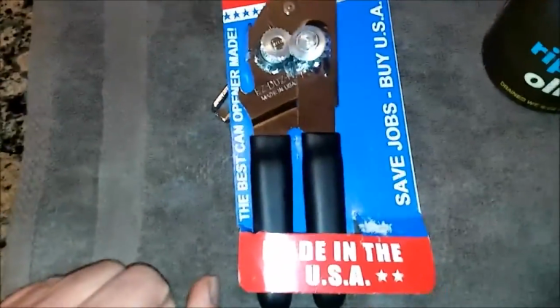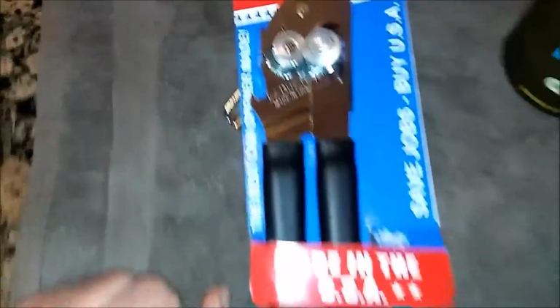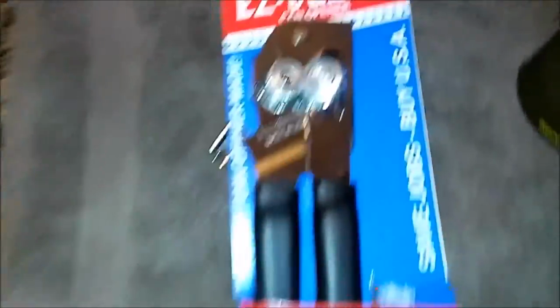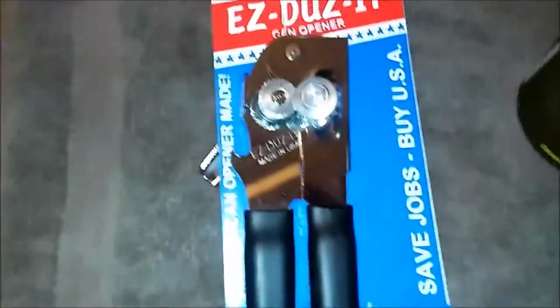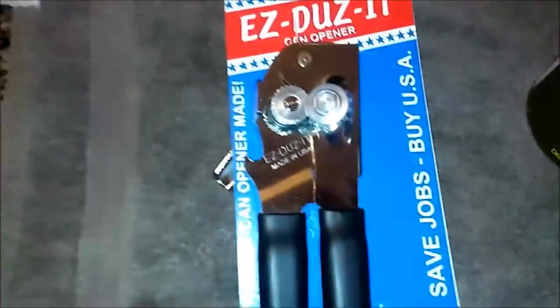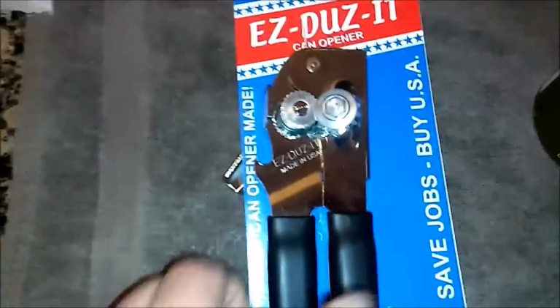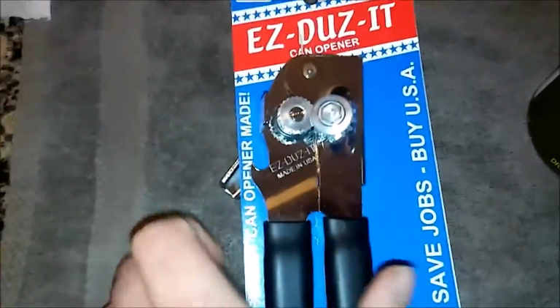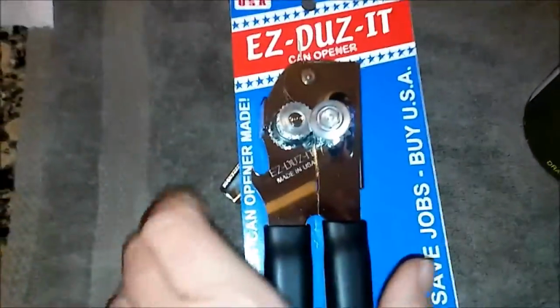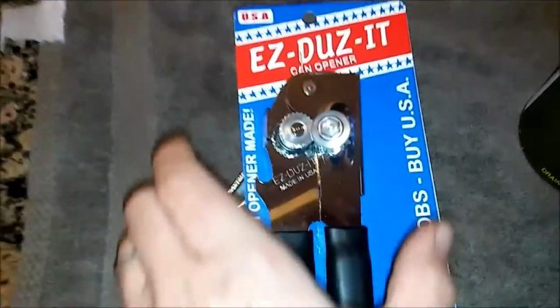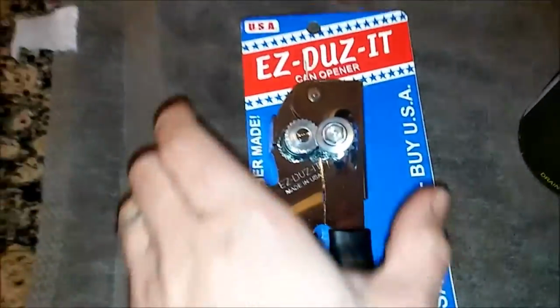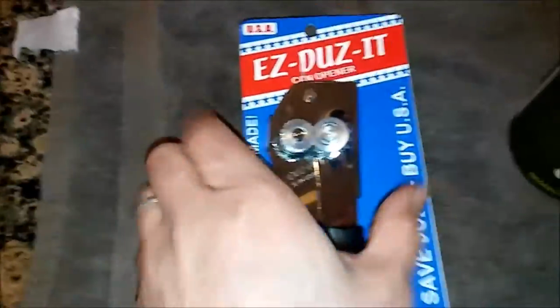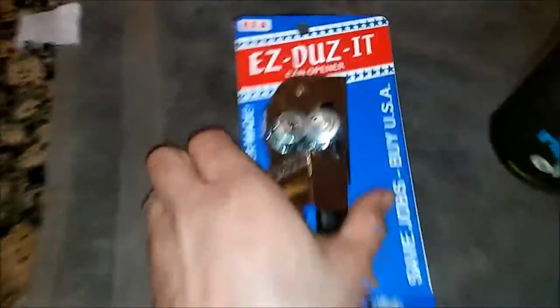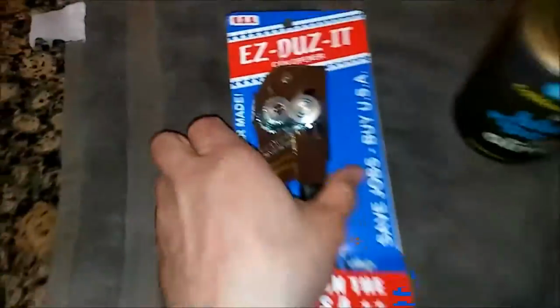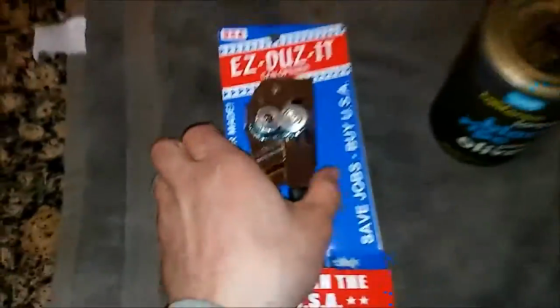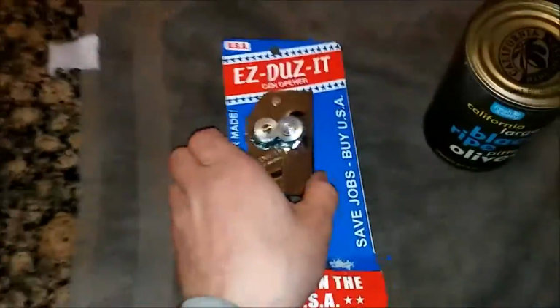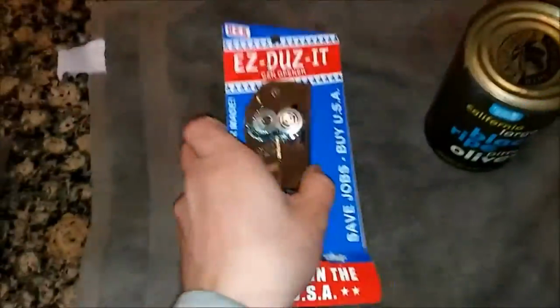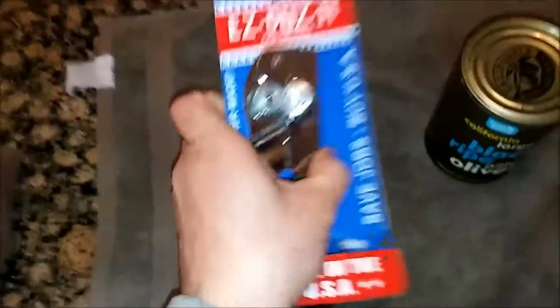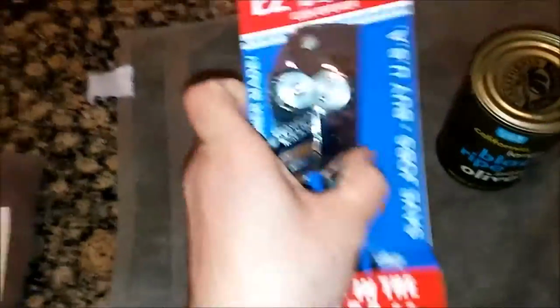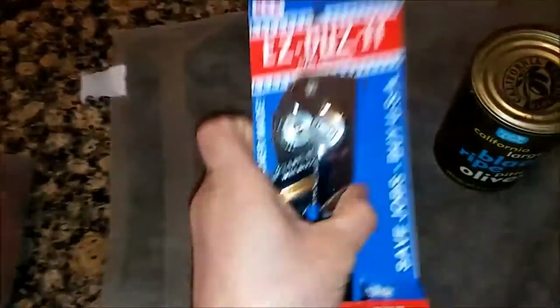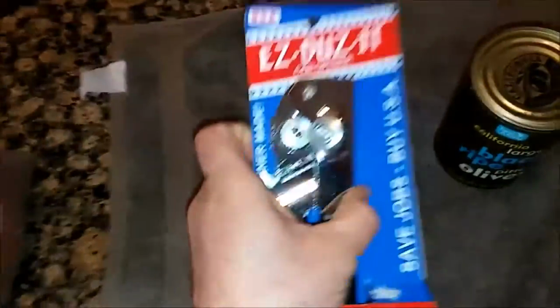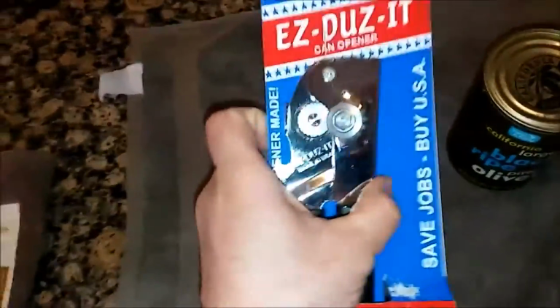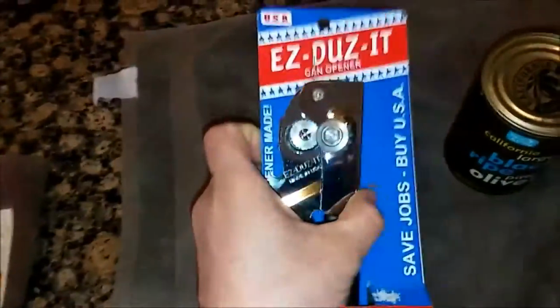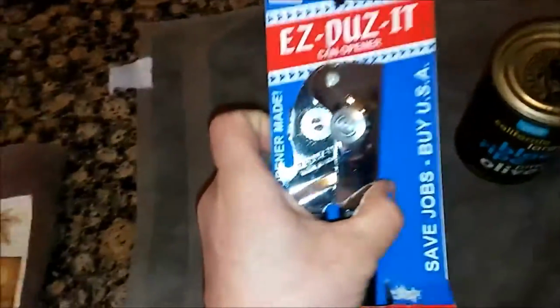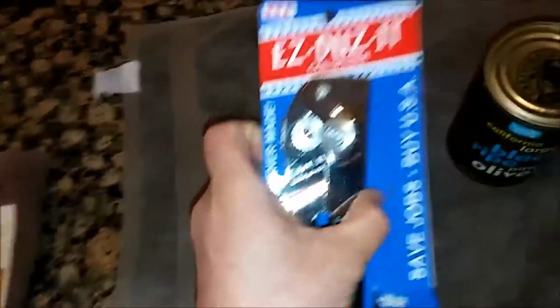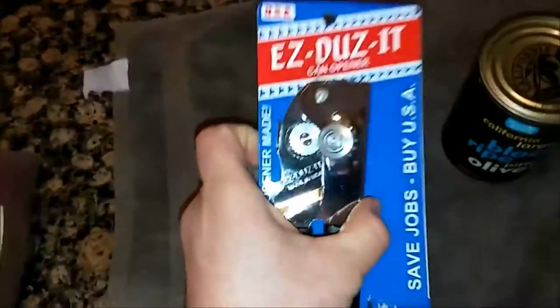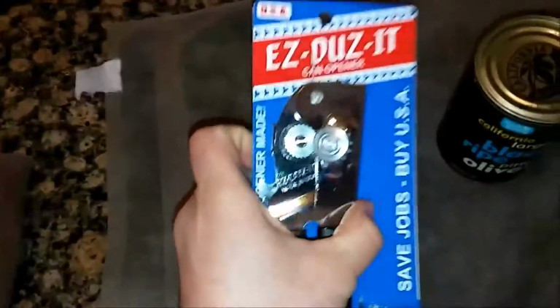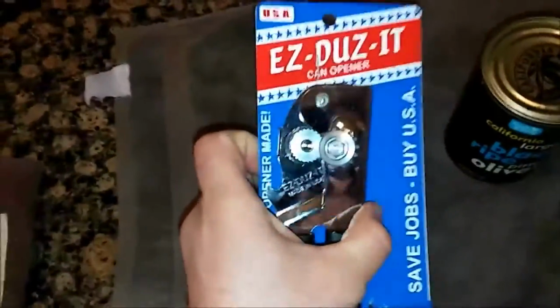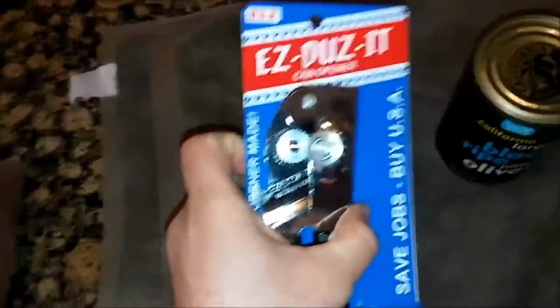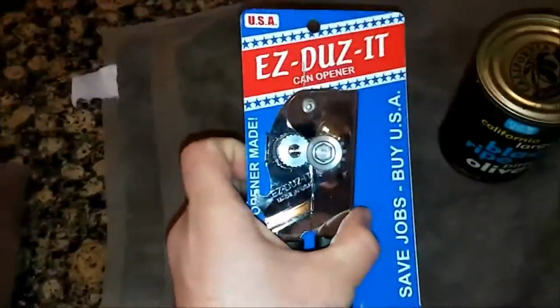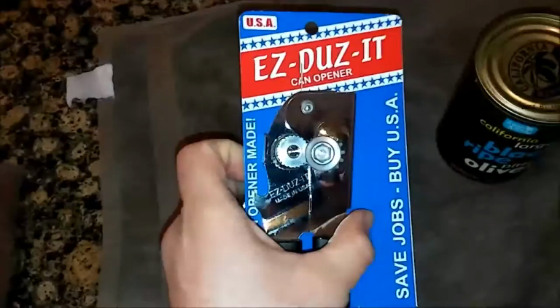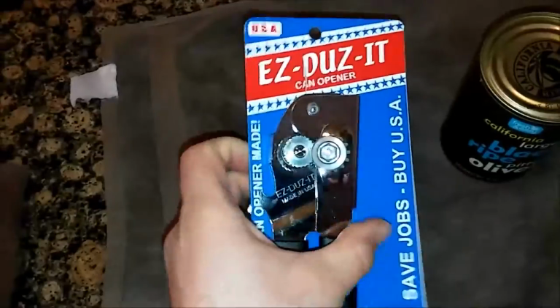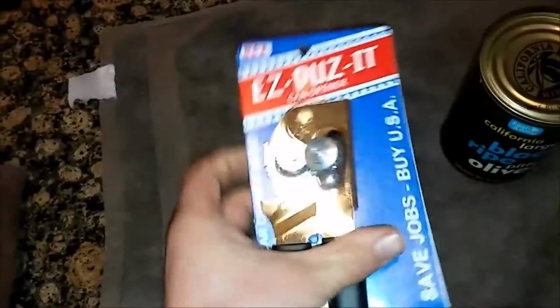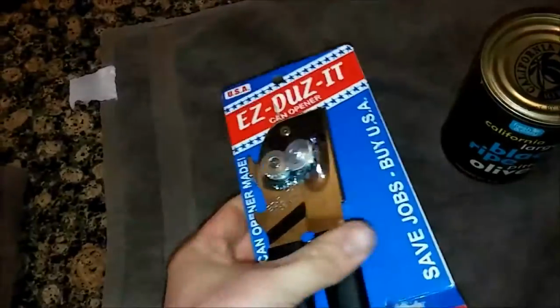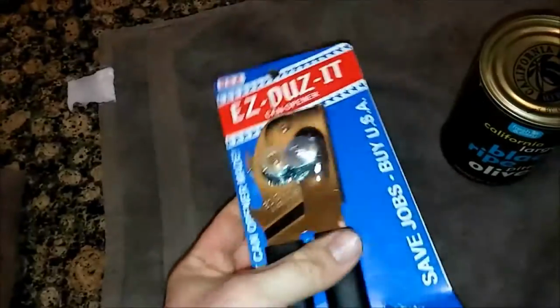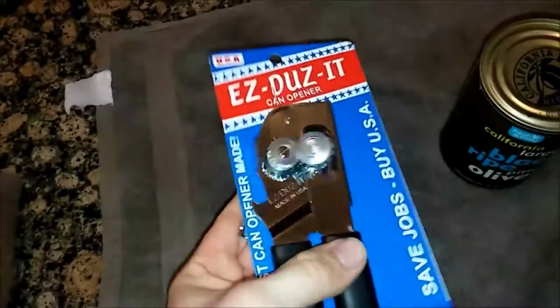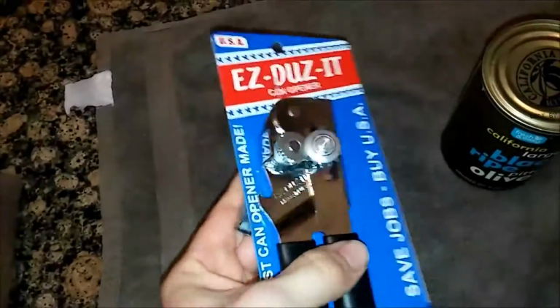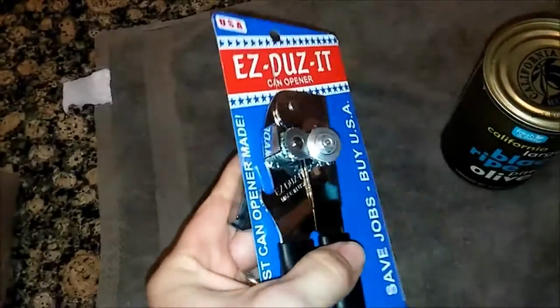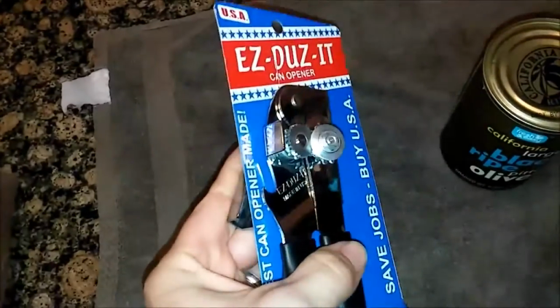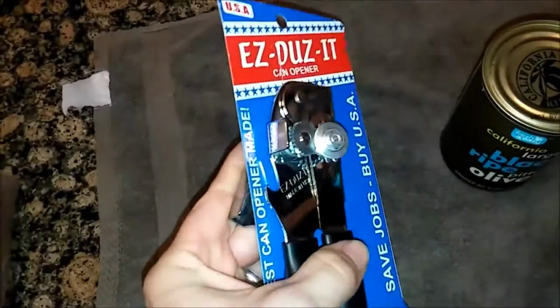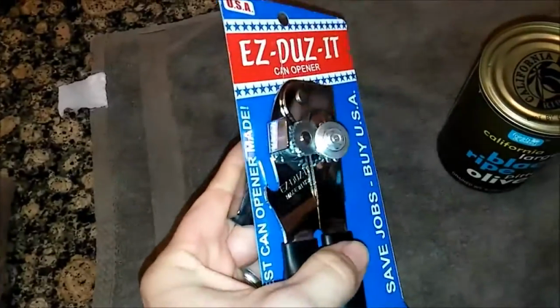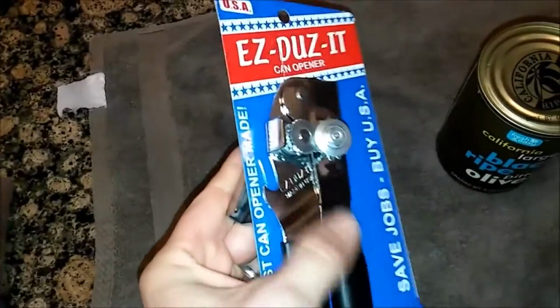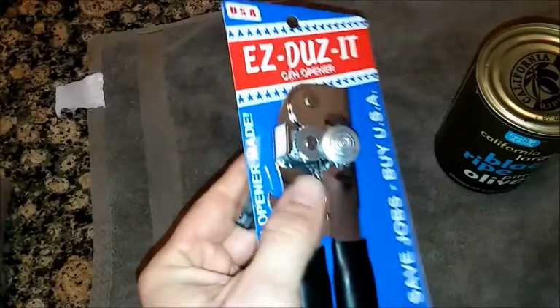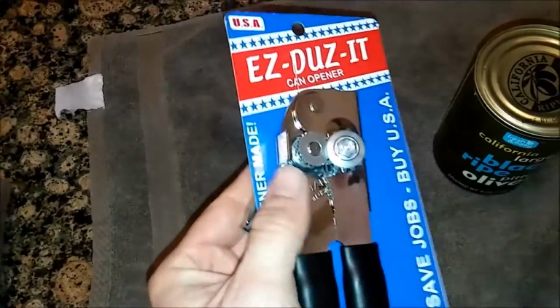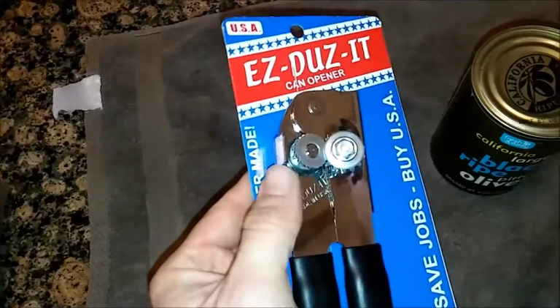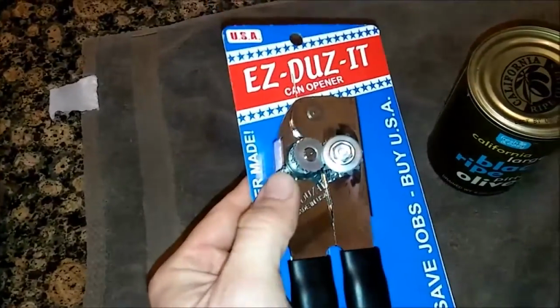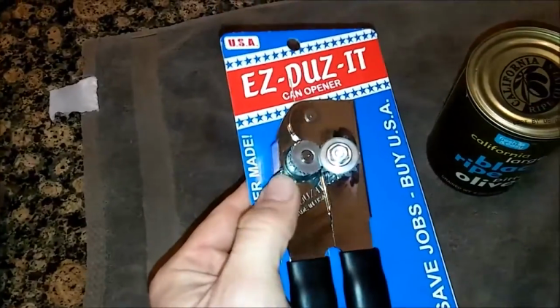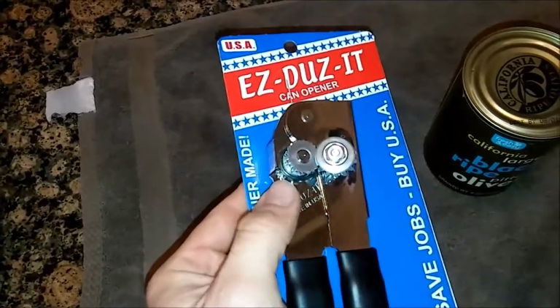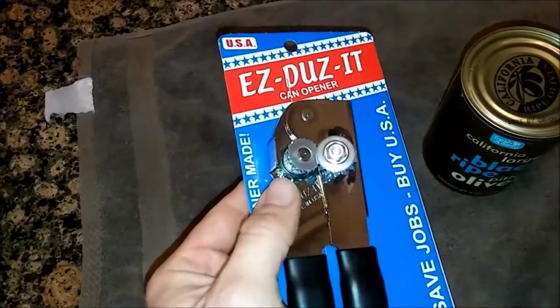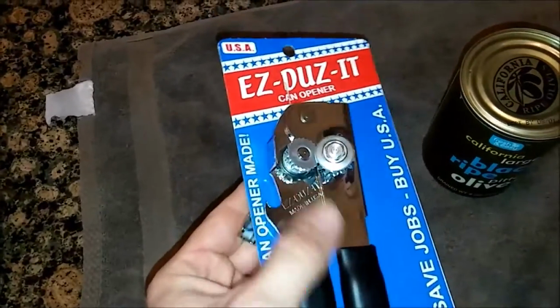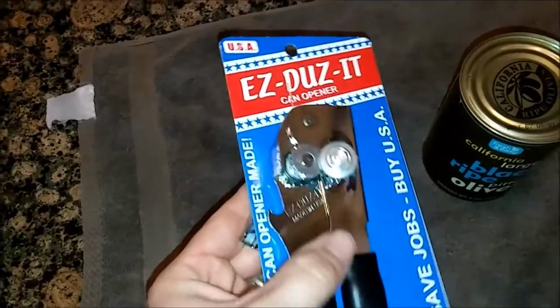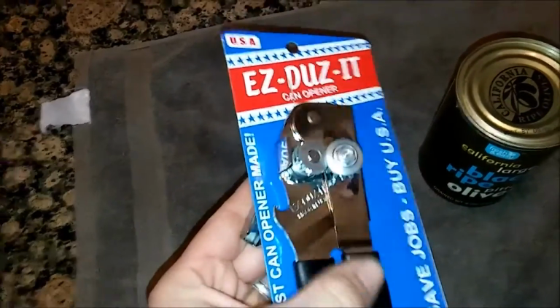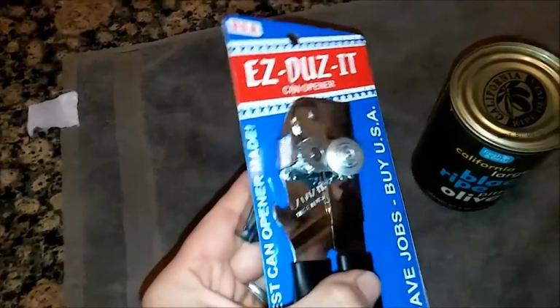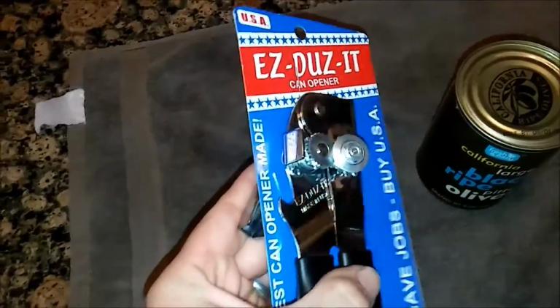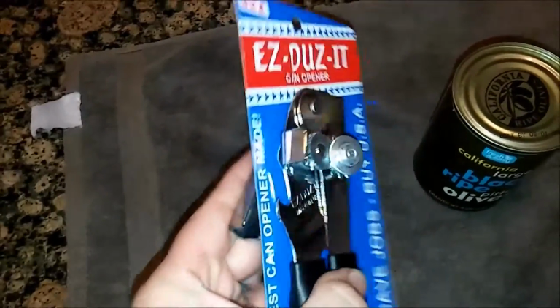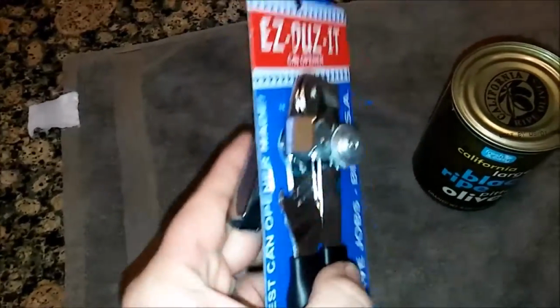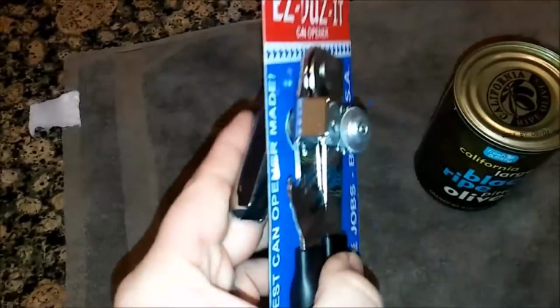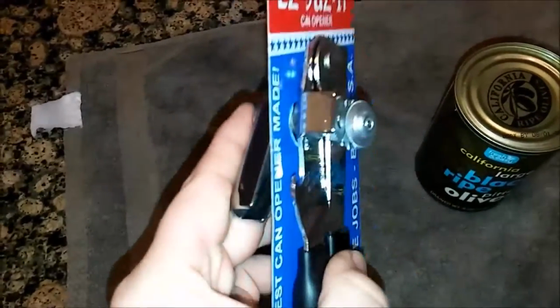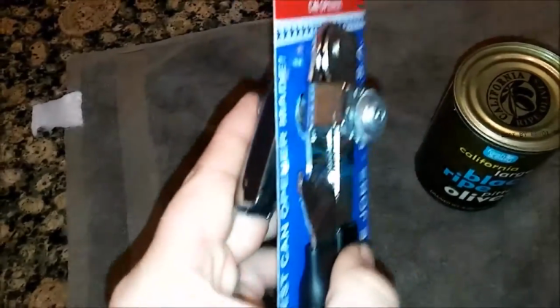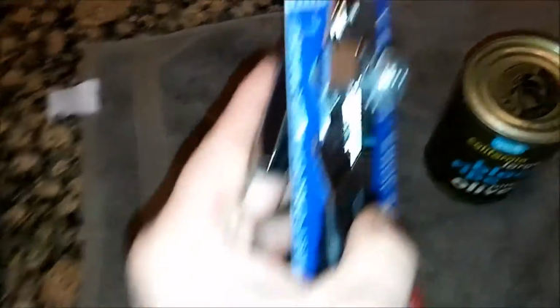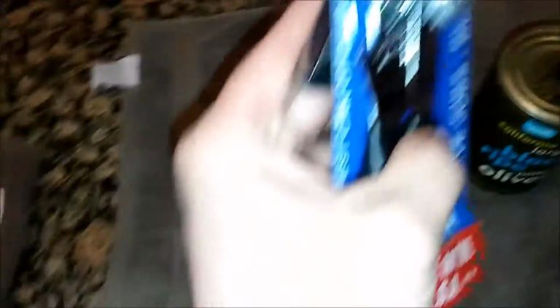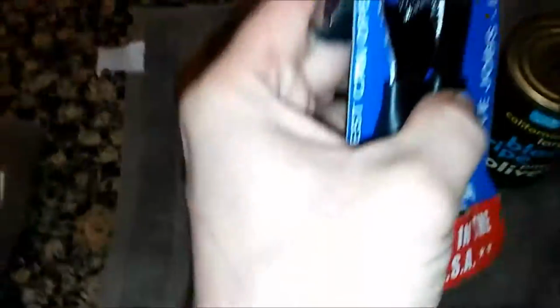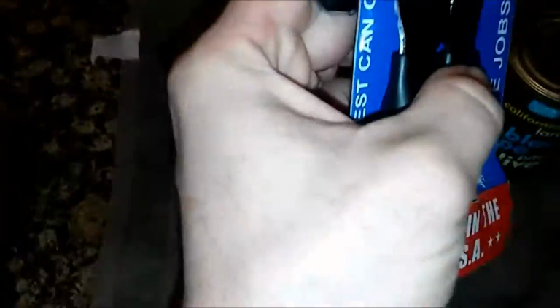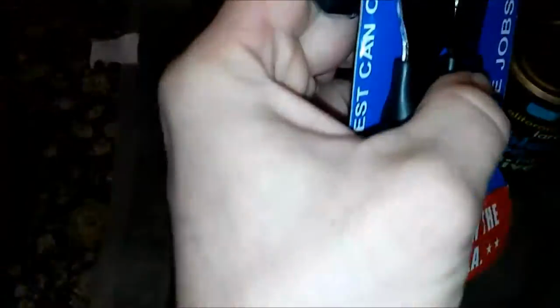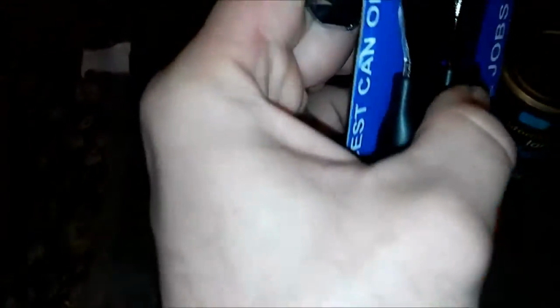It came in the mail today, and the first thing I noticed — it's pretty heavy. It's about twice as heavy as the ones I've ever used, and it has a bottle opener on it.